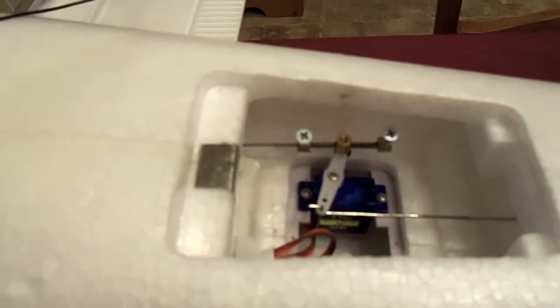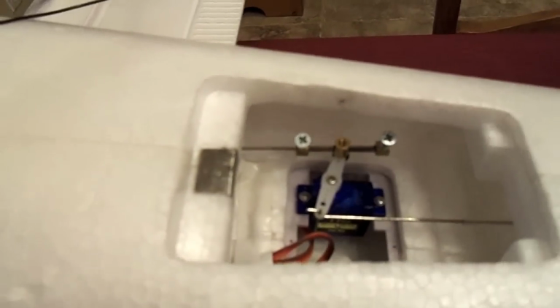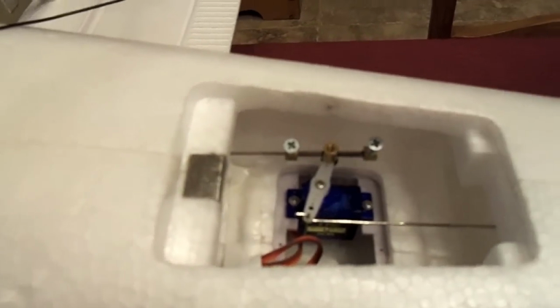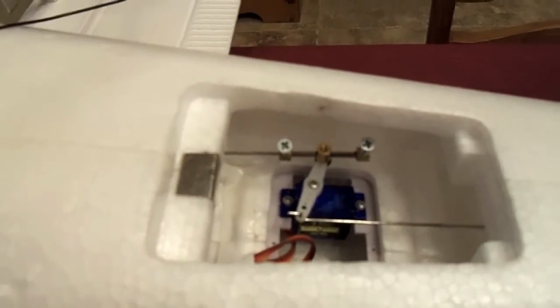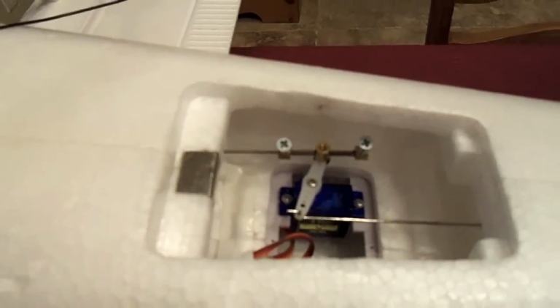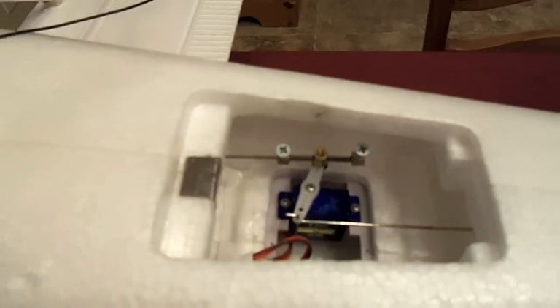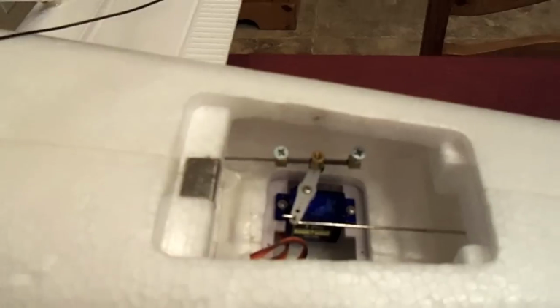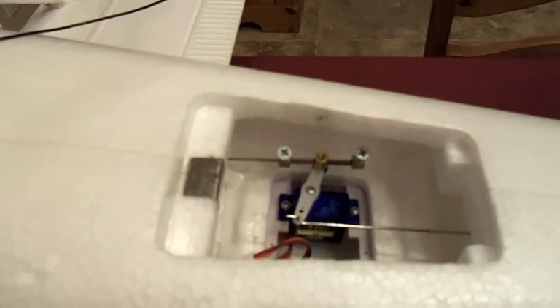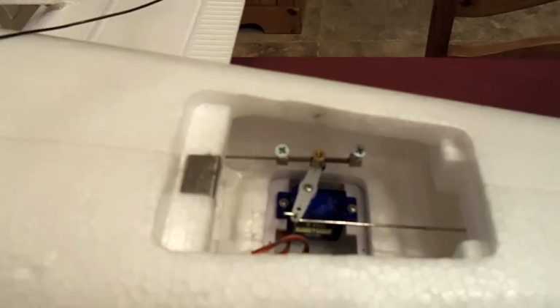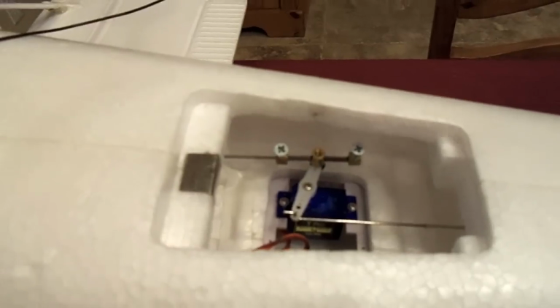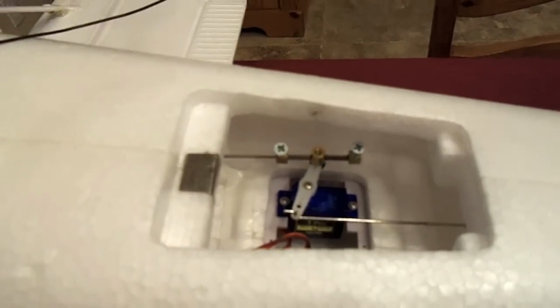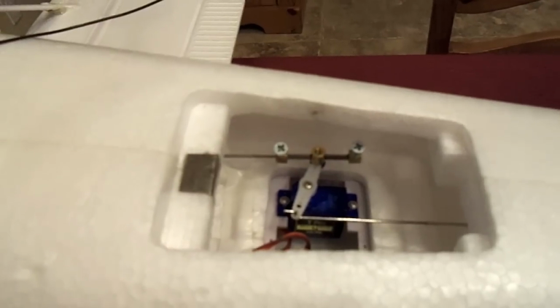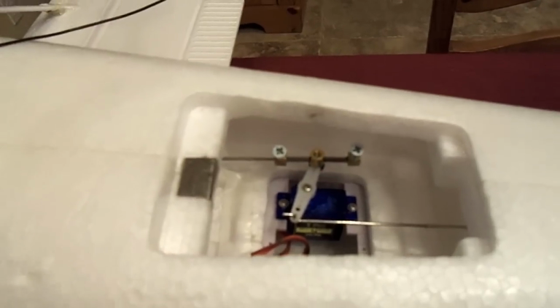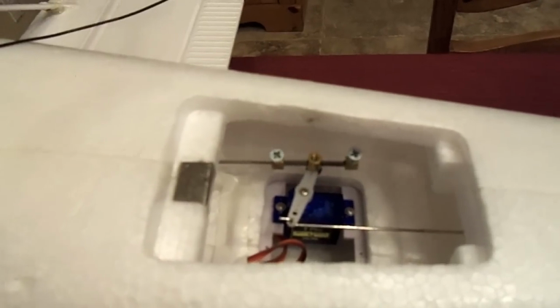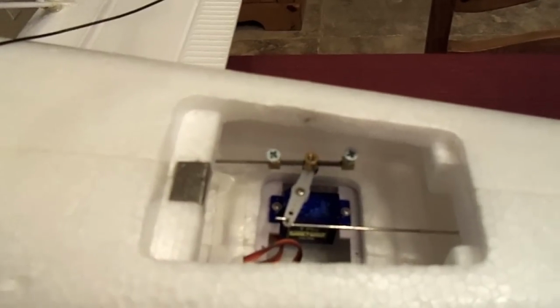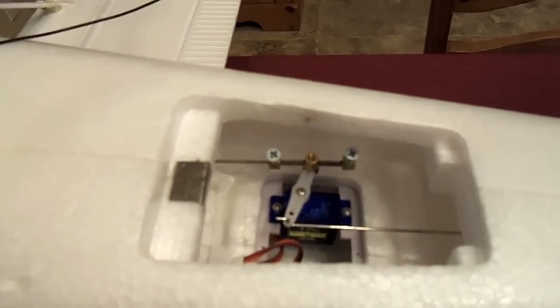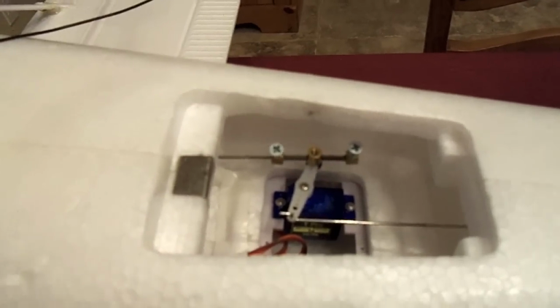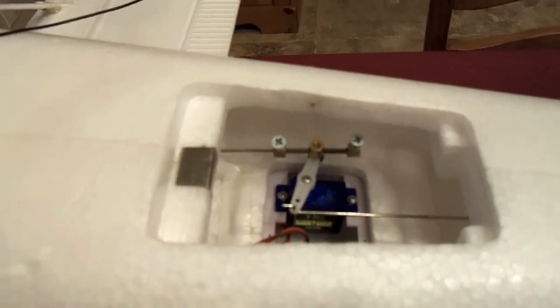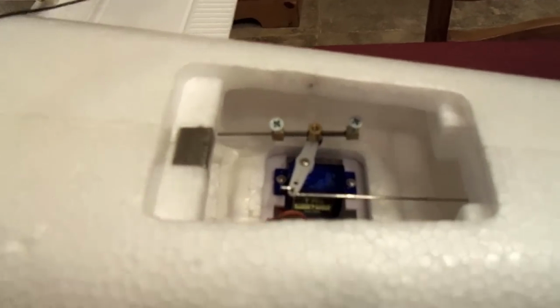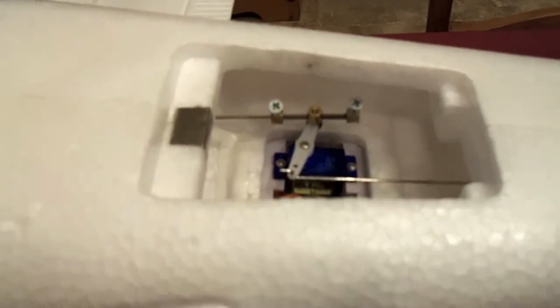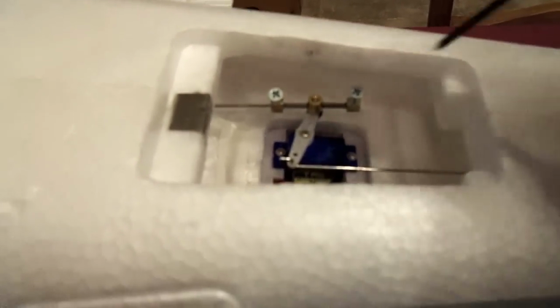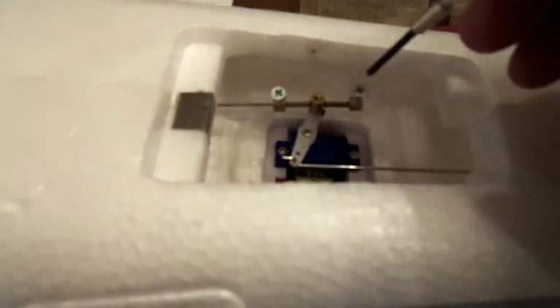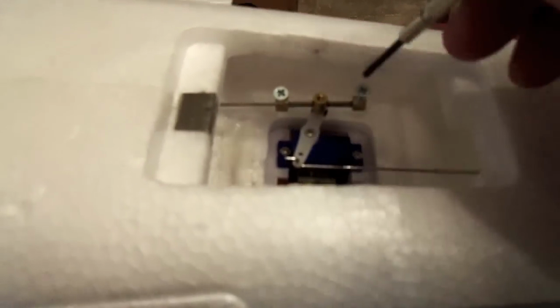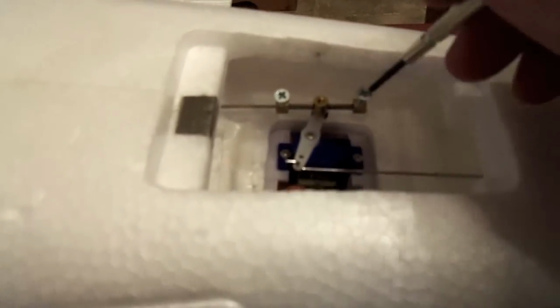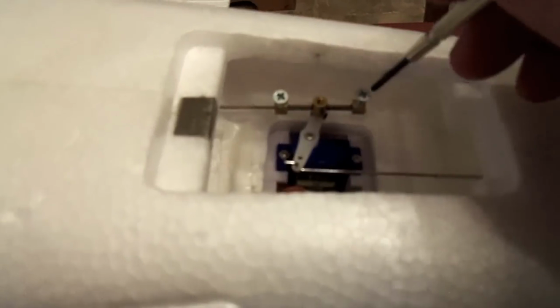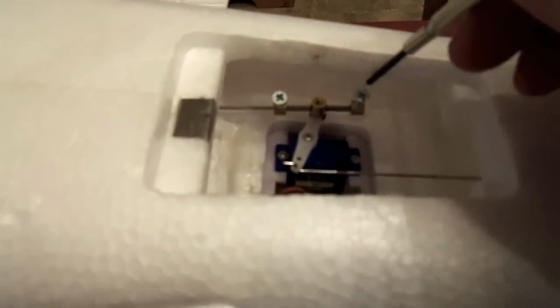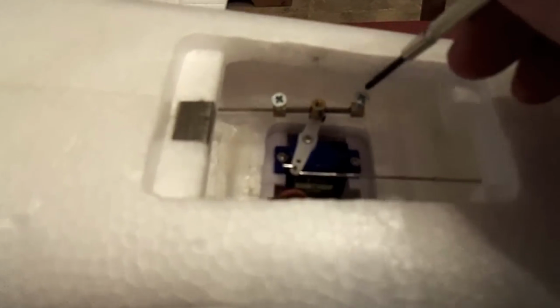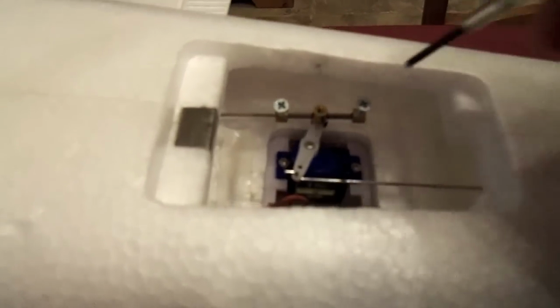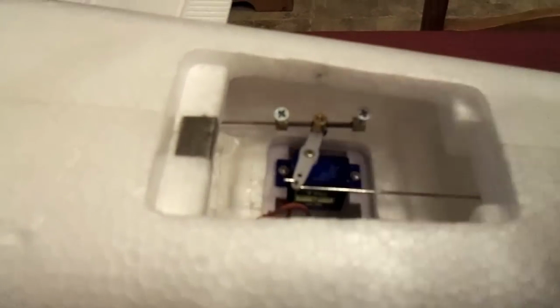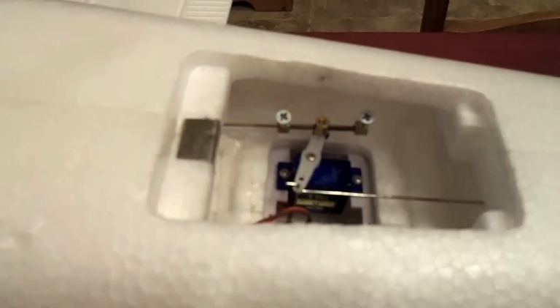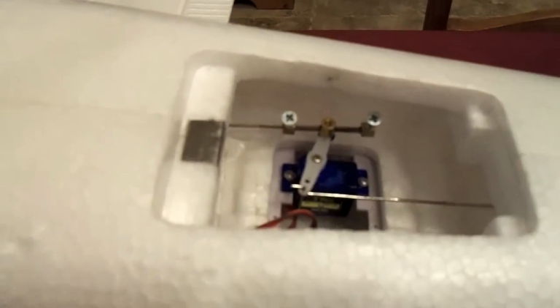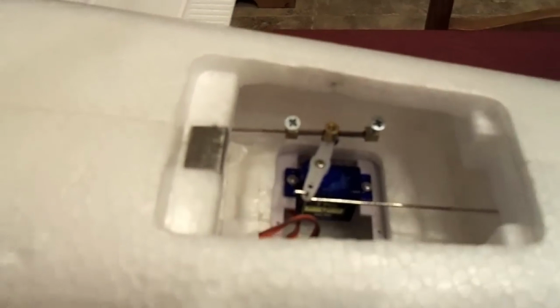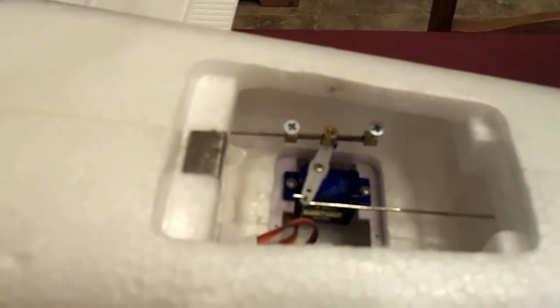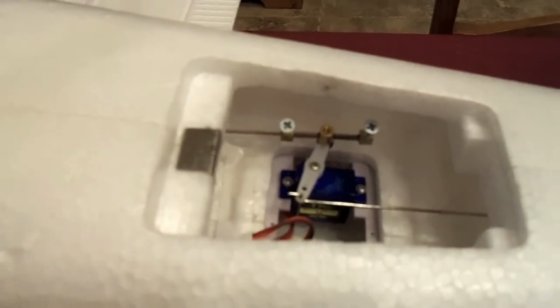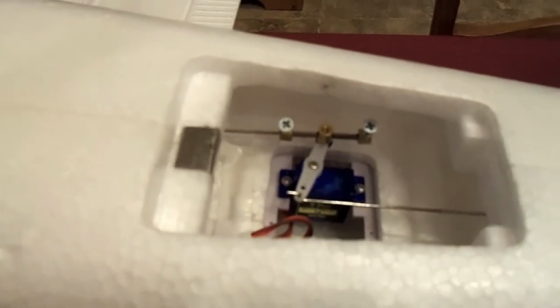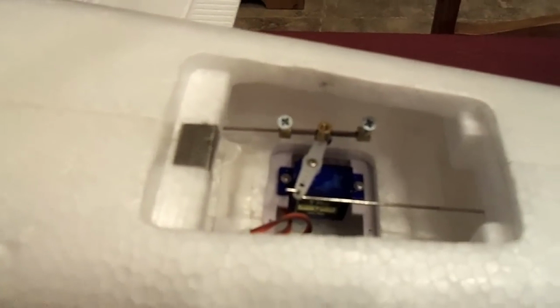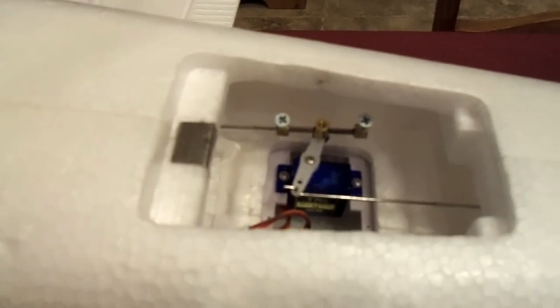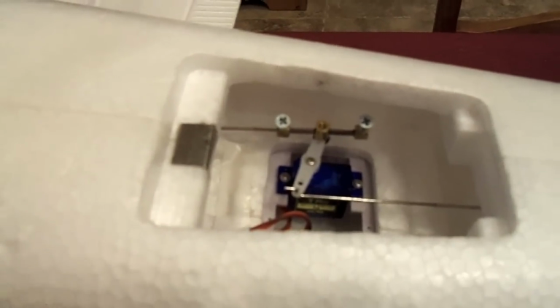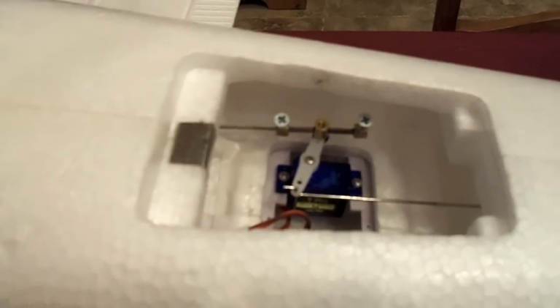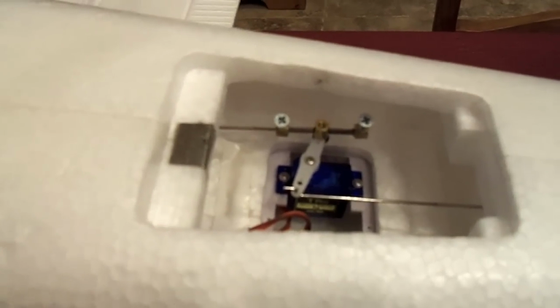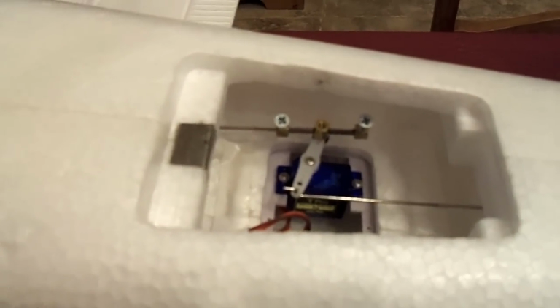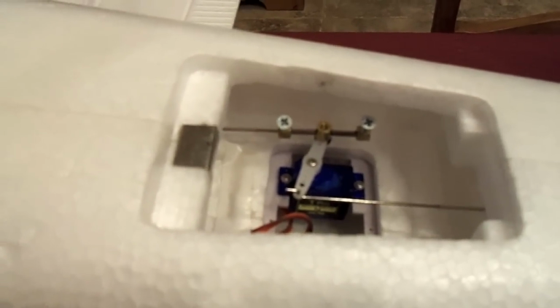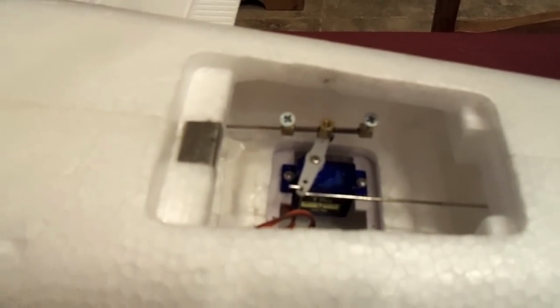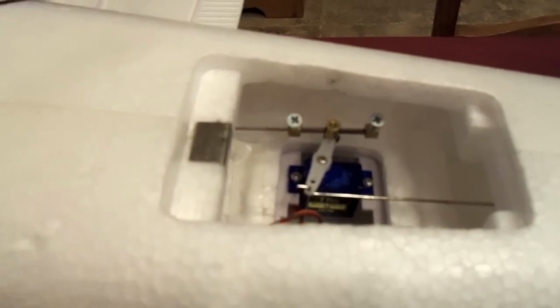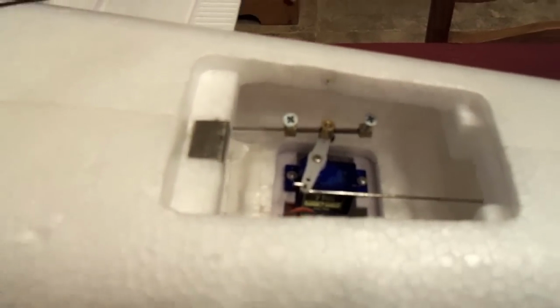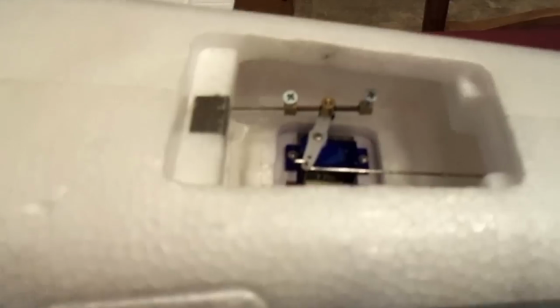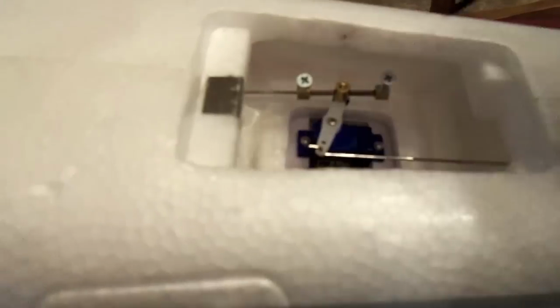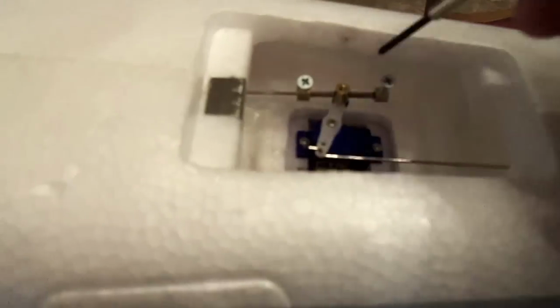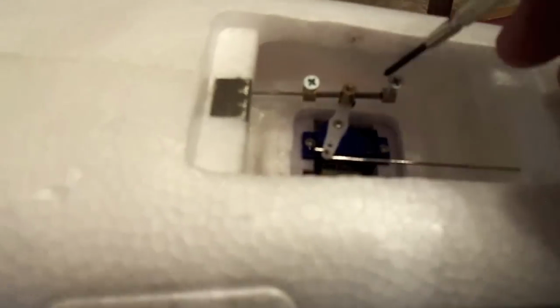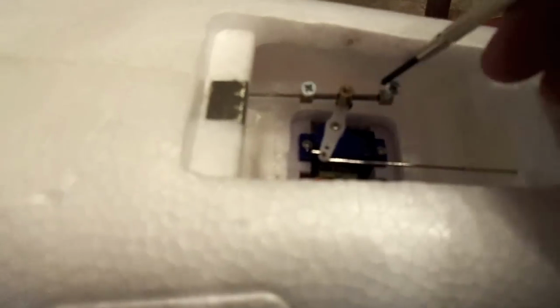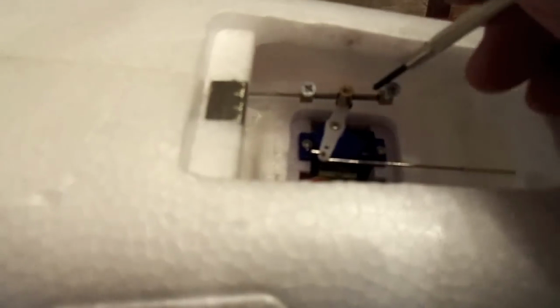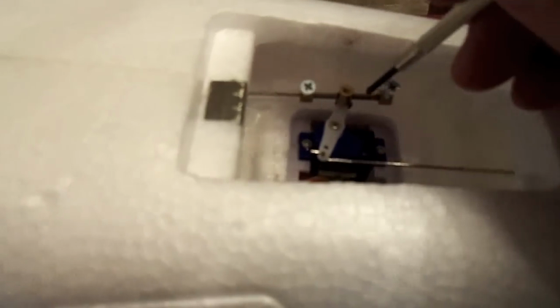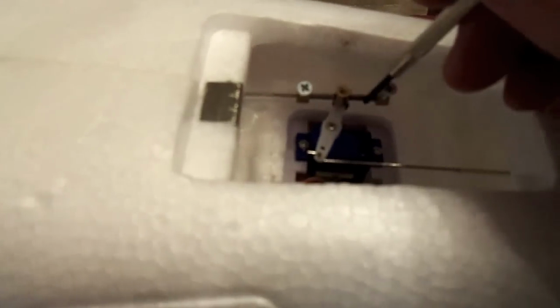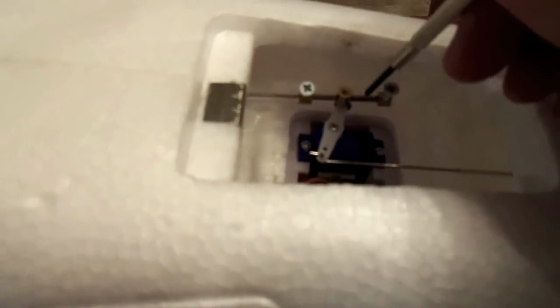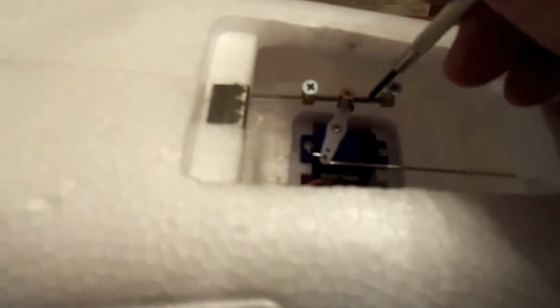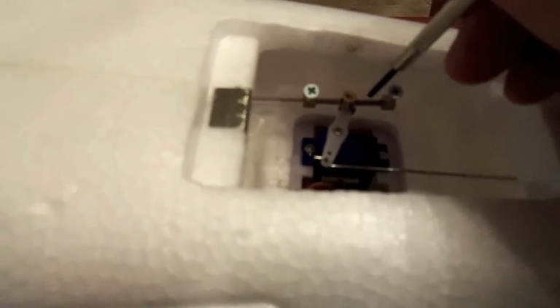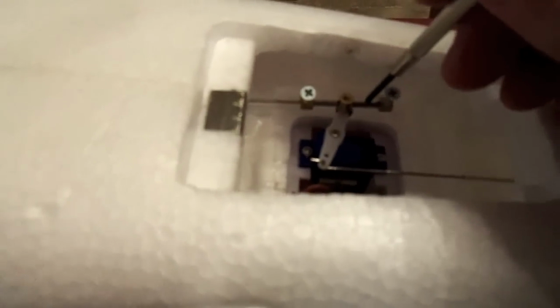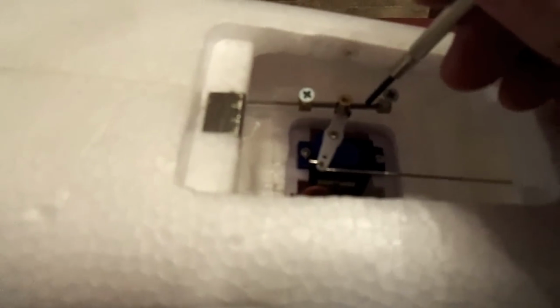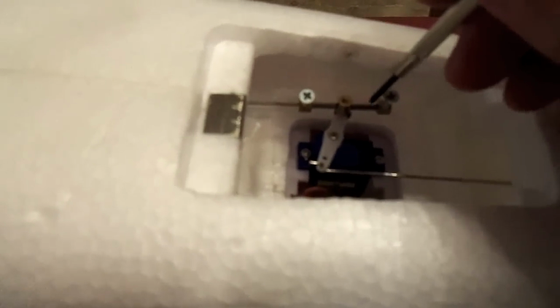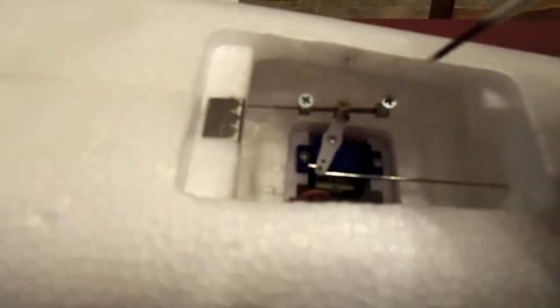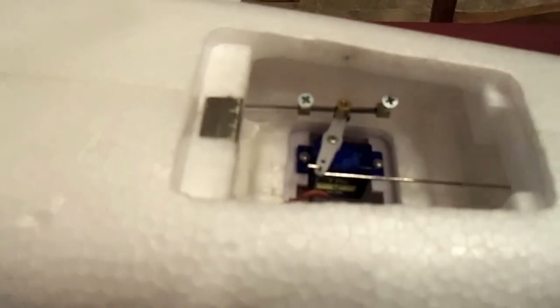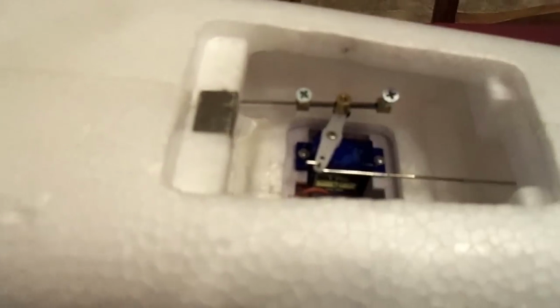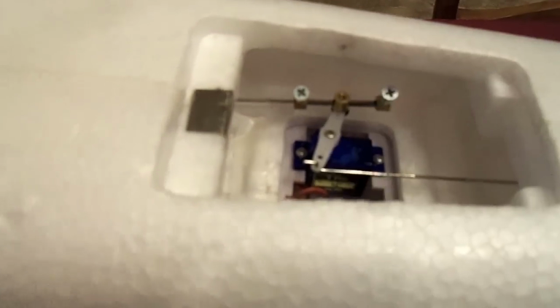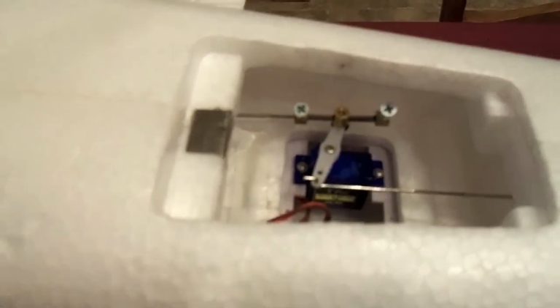It wasn't turning one way very well, so I ended up using a hard spring on the back here.